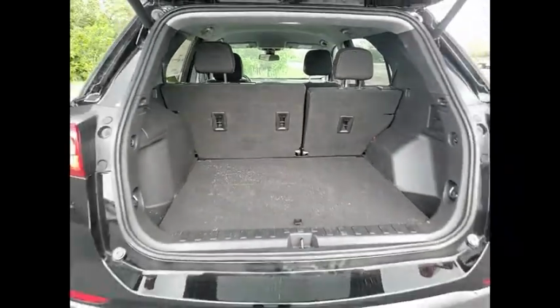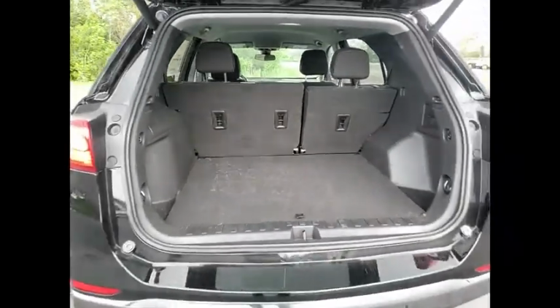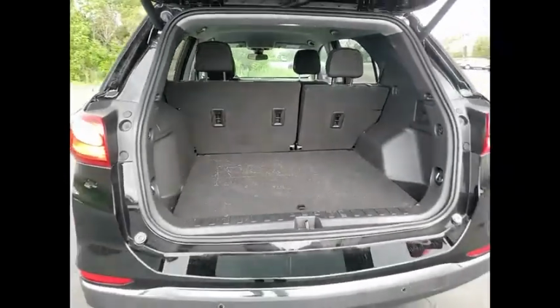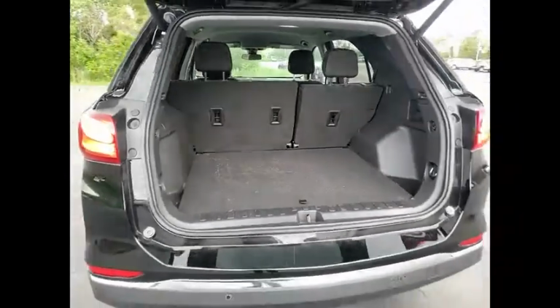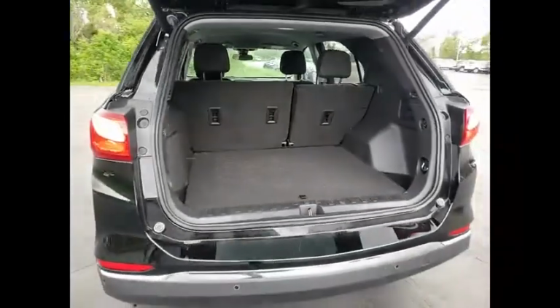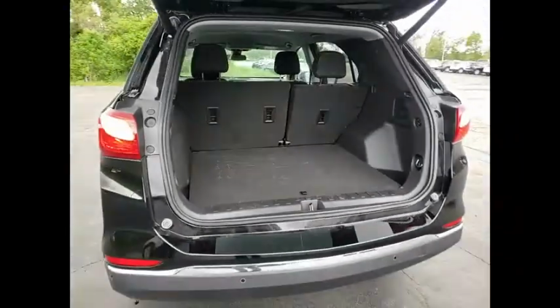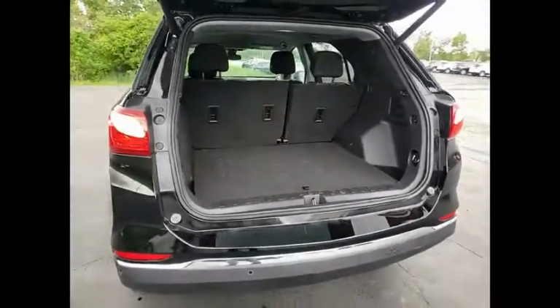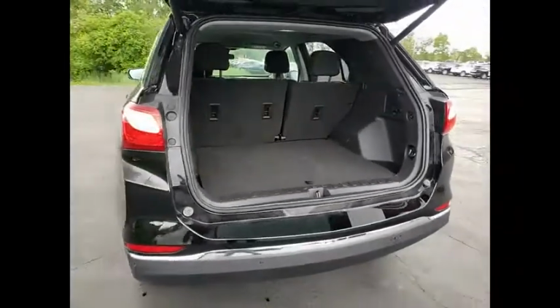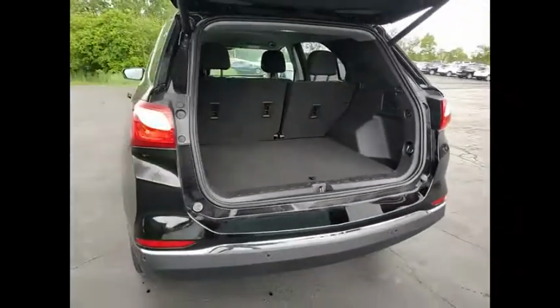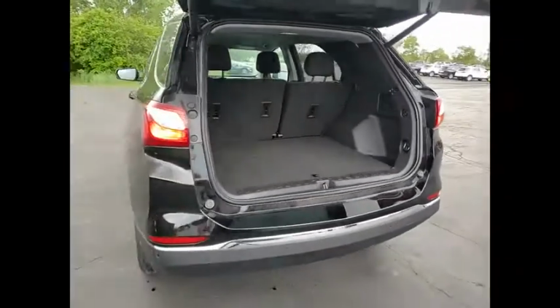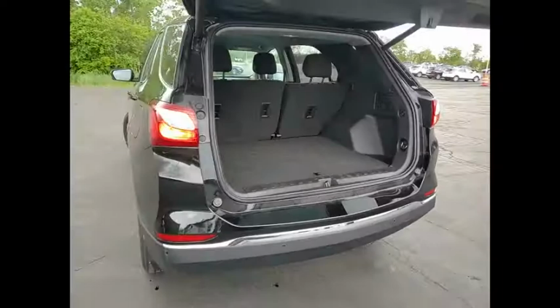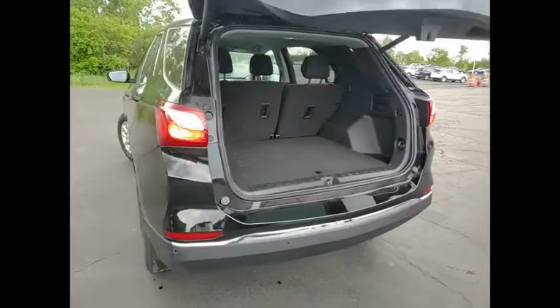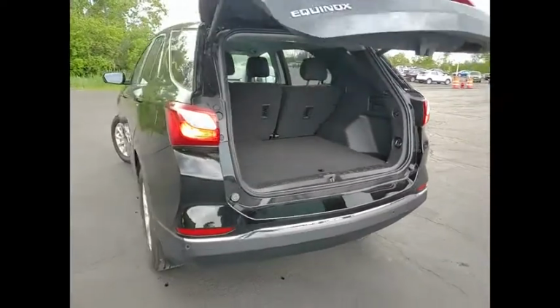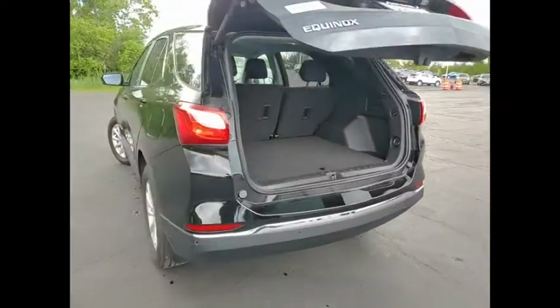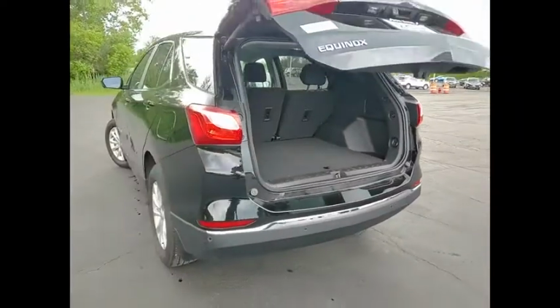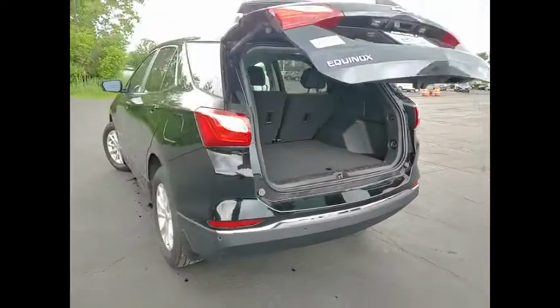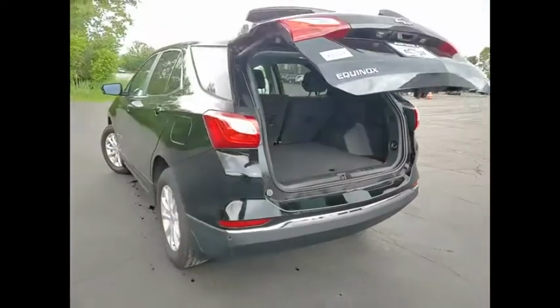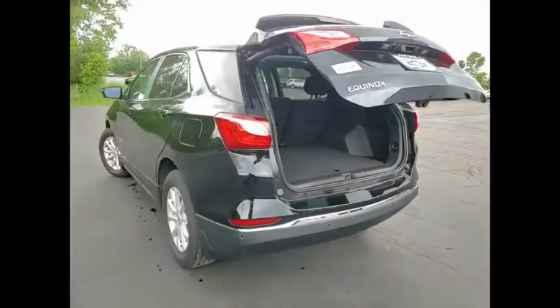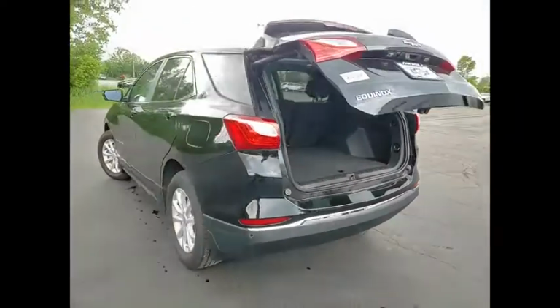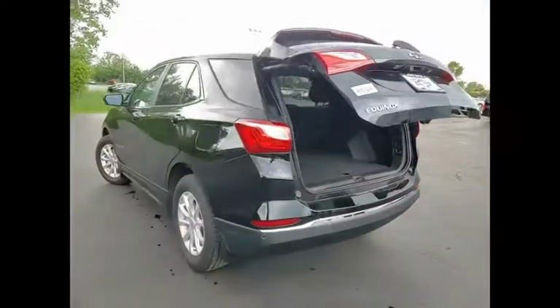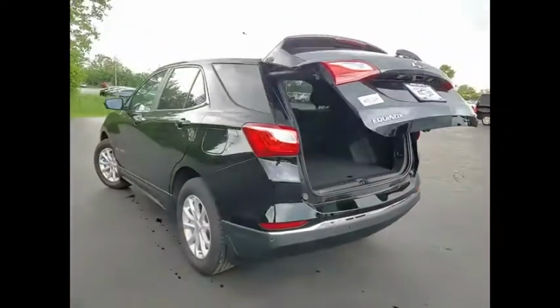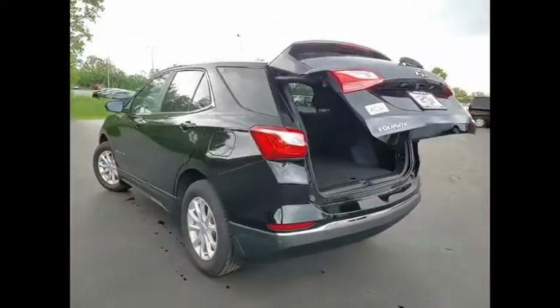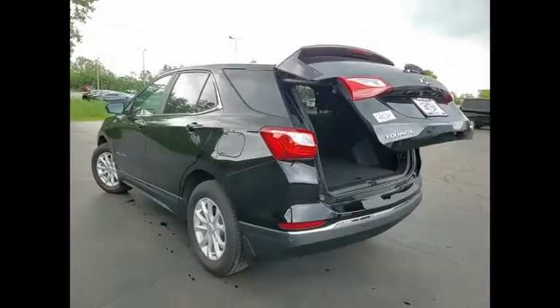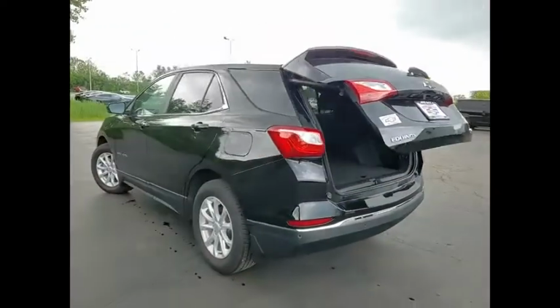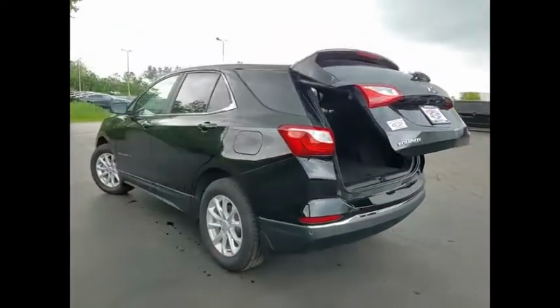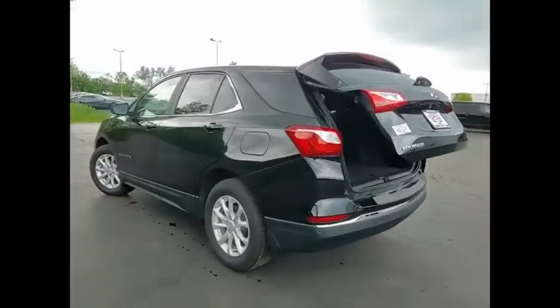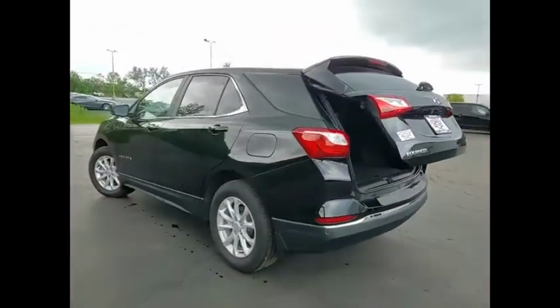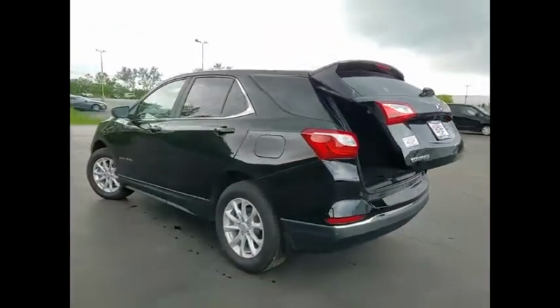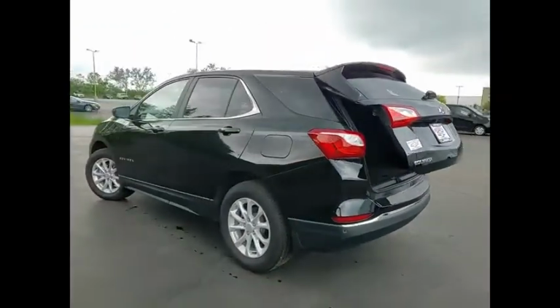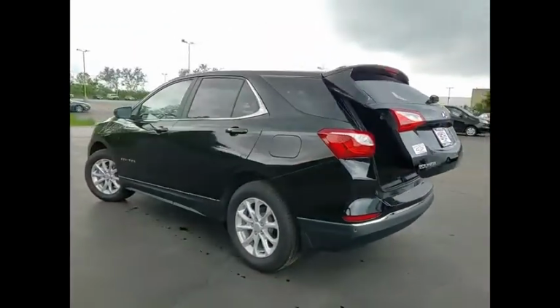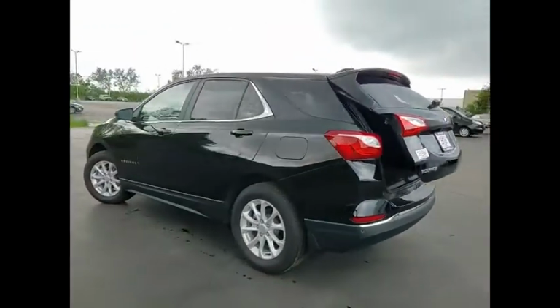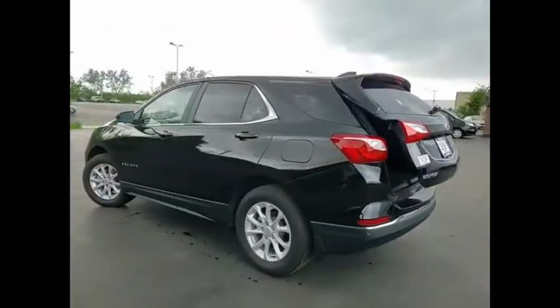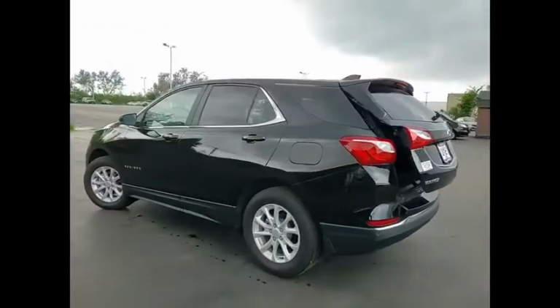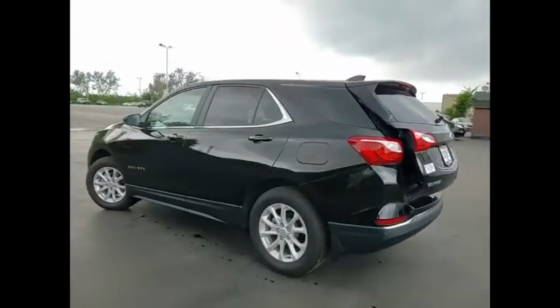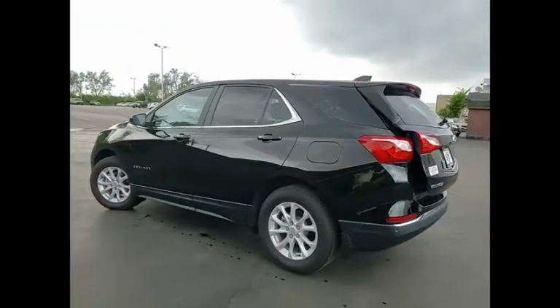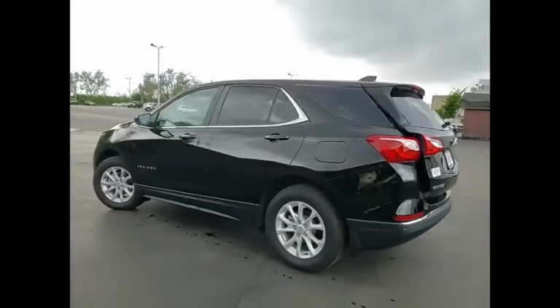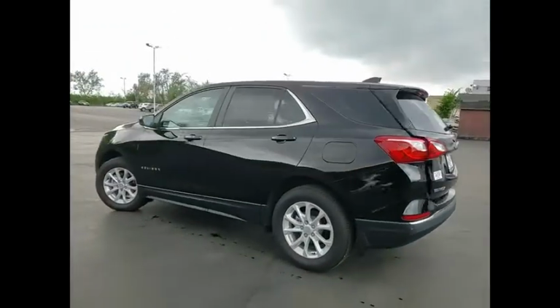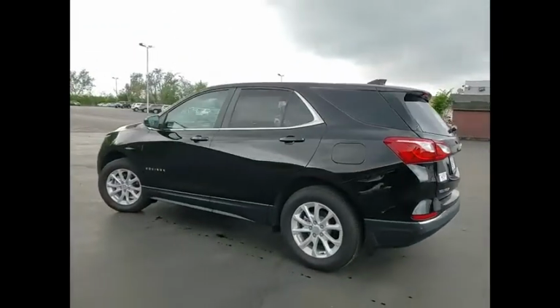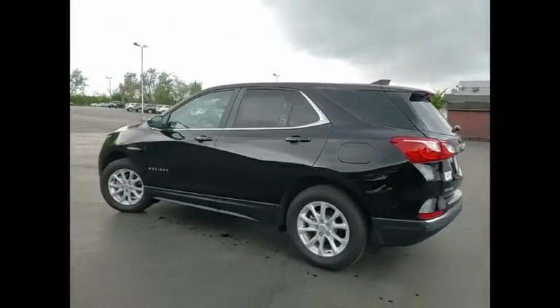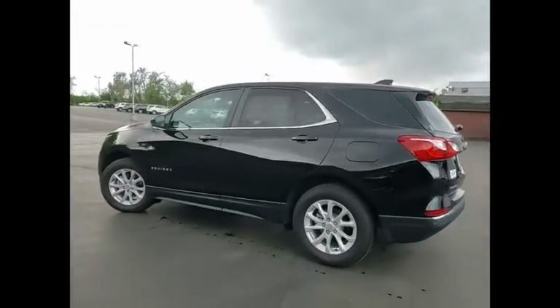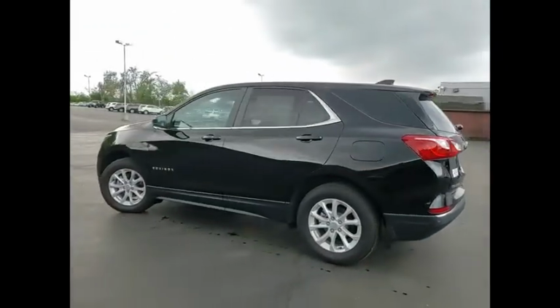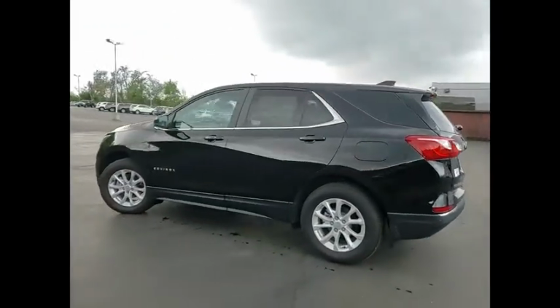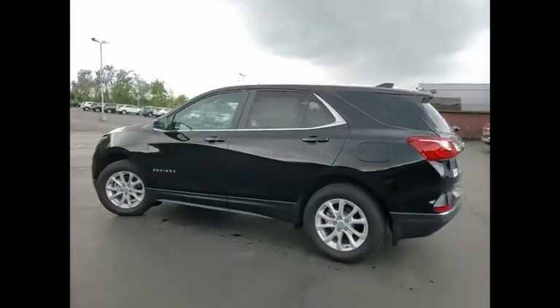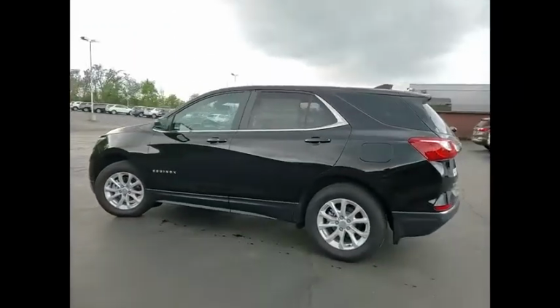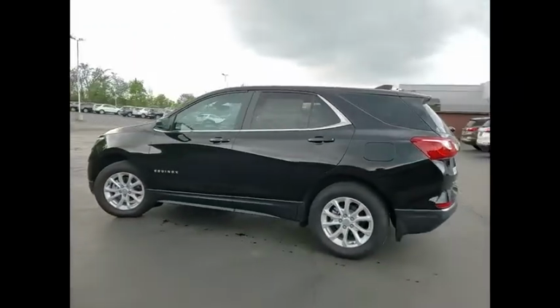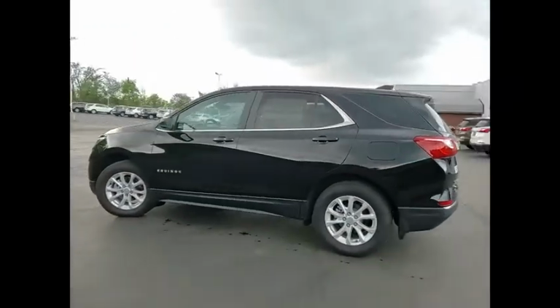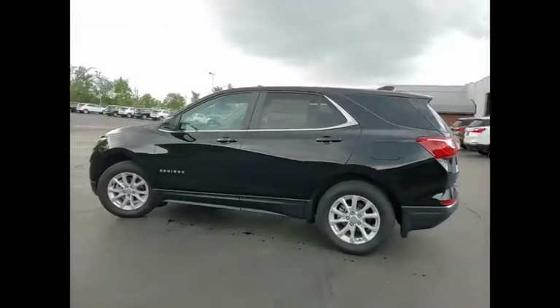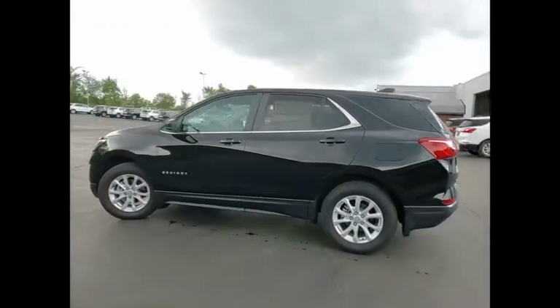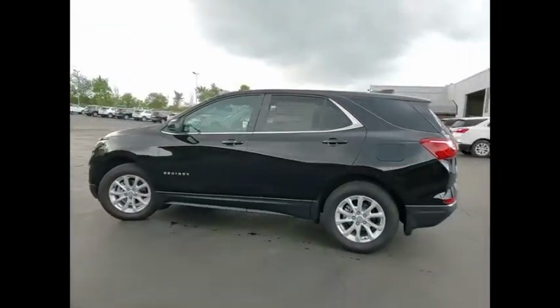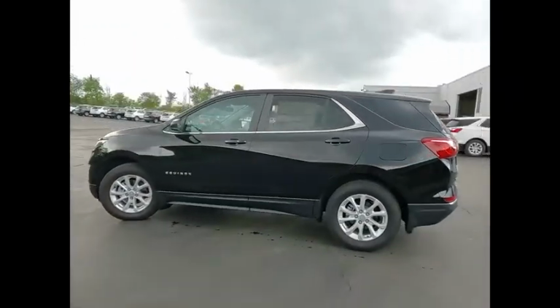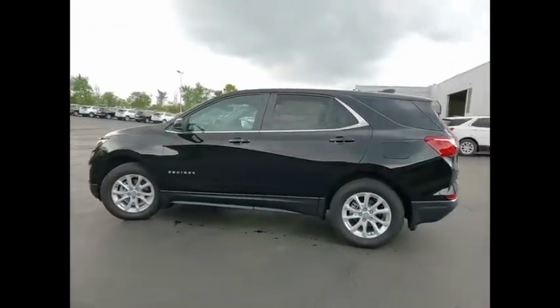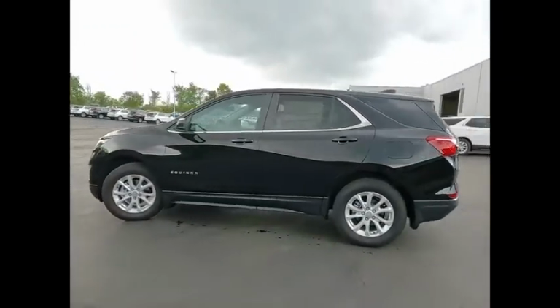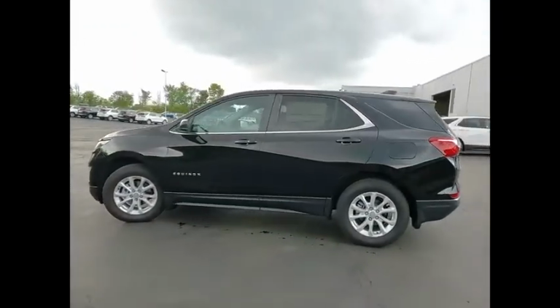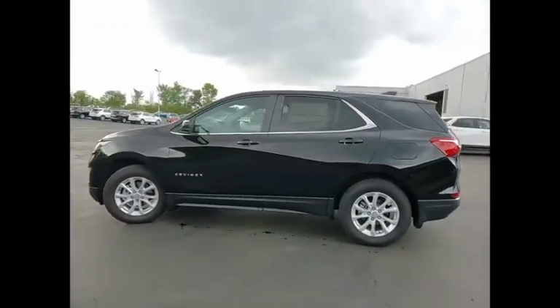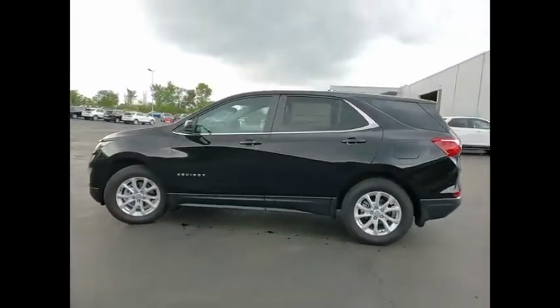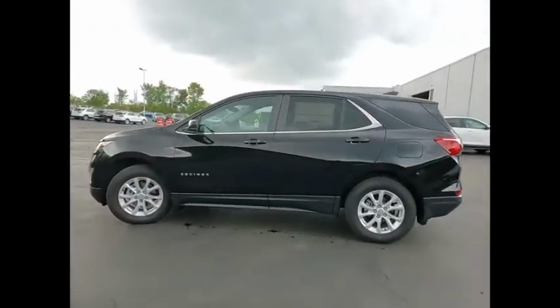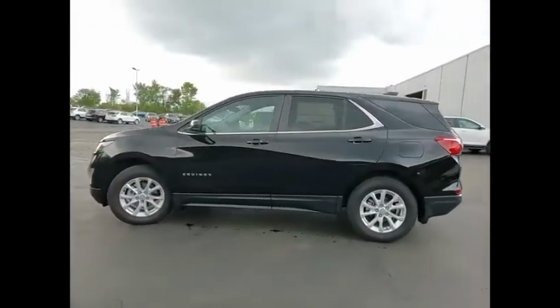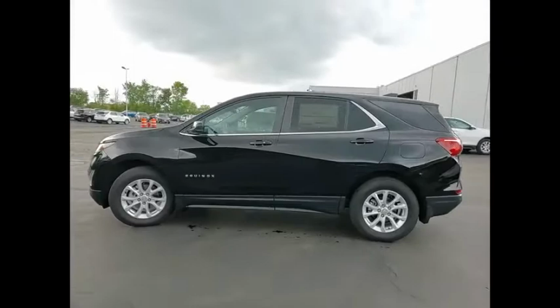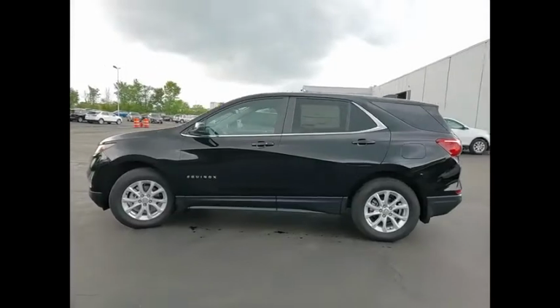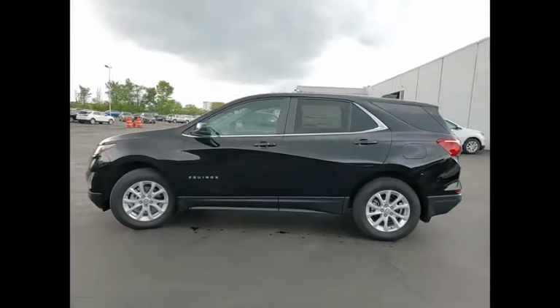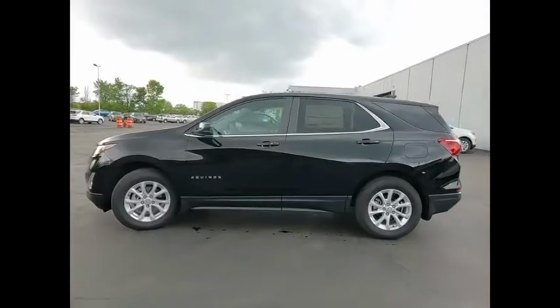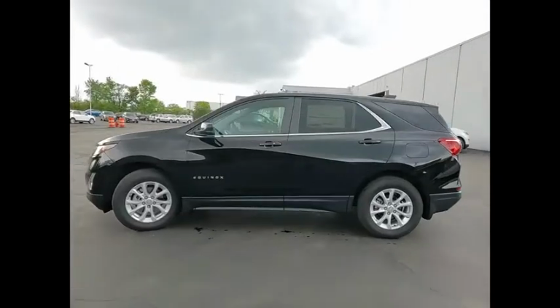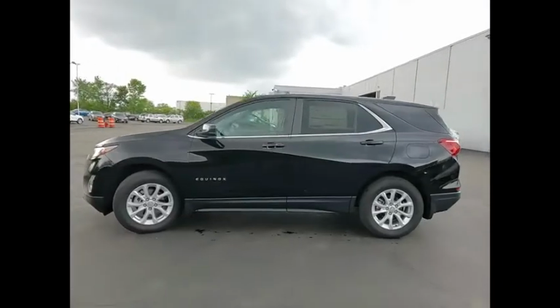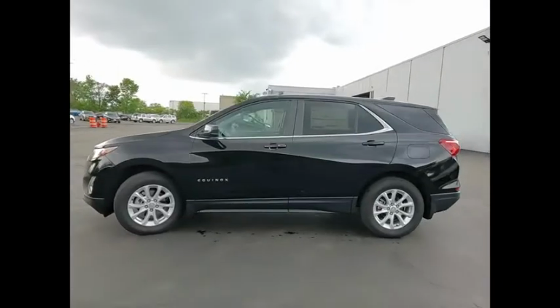Remote start. This isn't just a vehicle, it's an experience. So stop in for a test drive today.